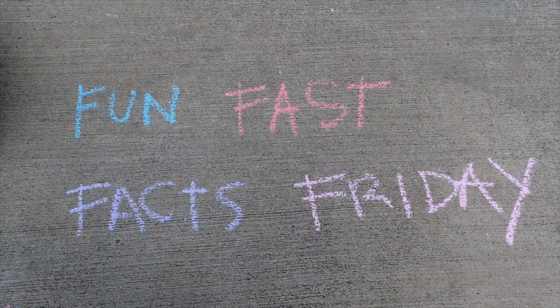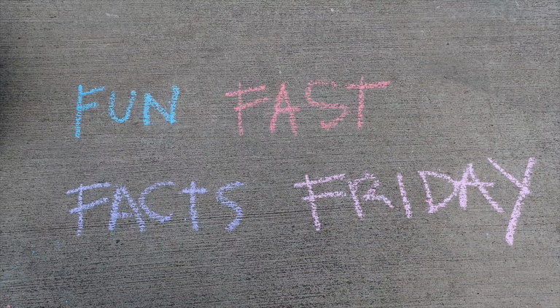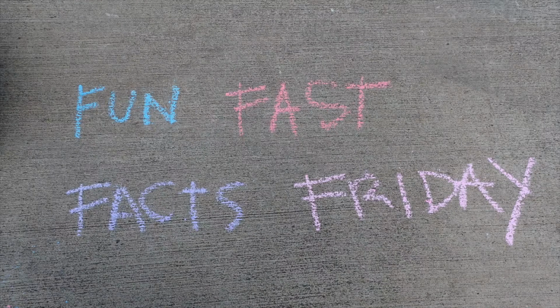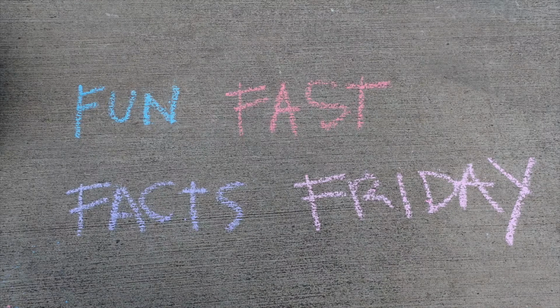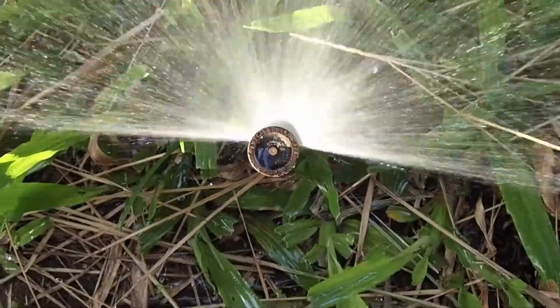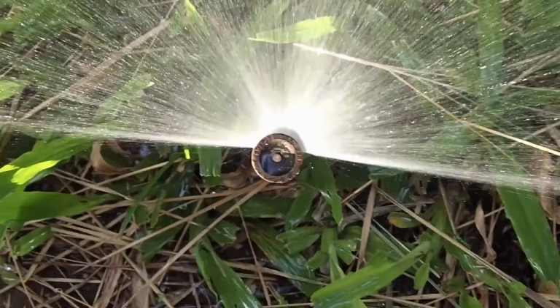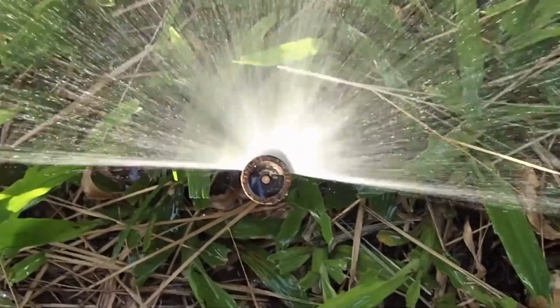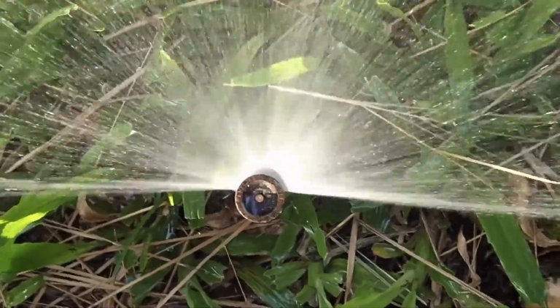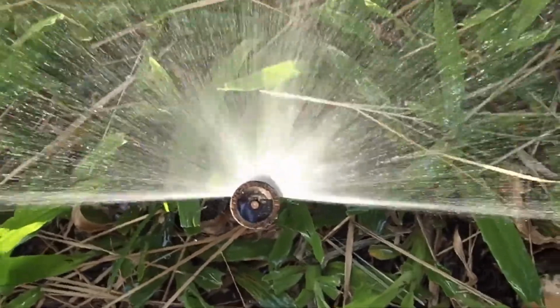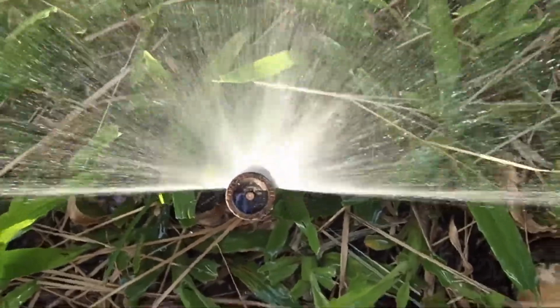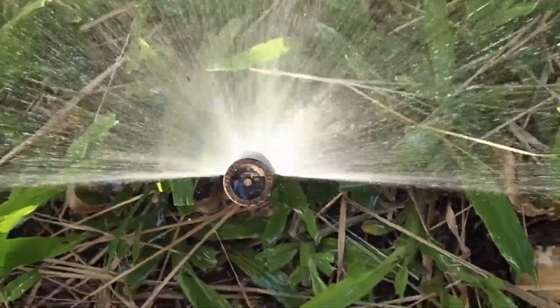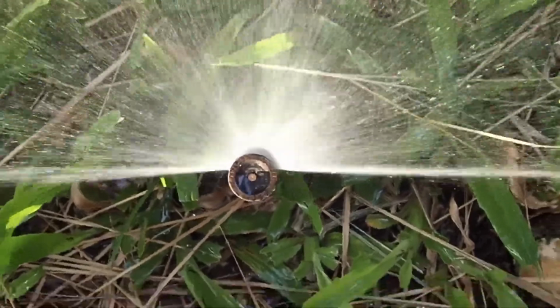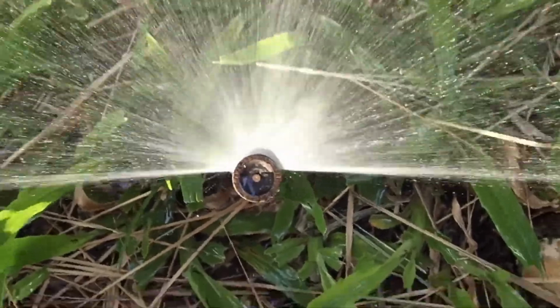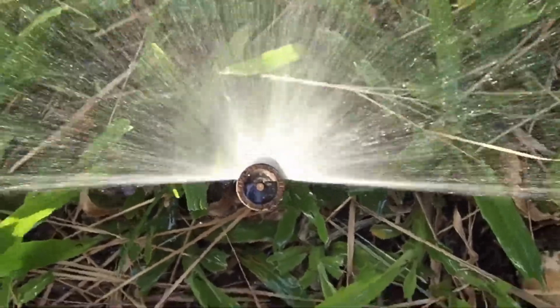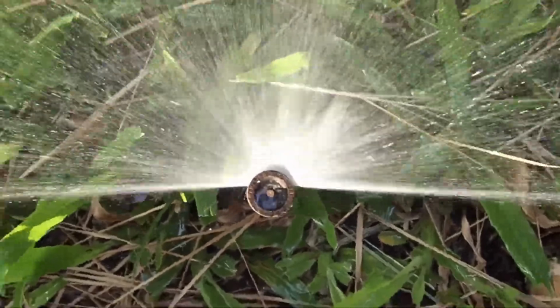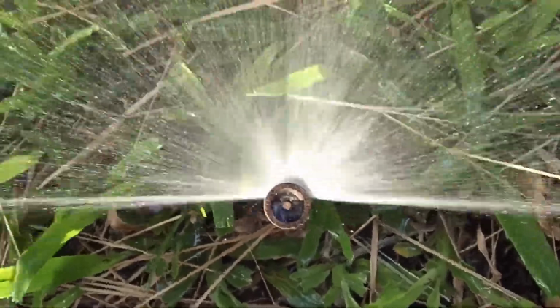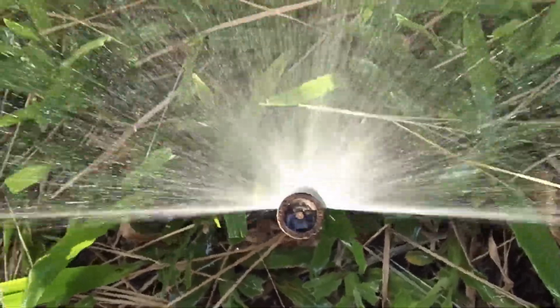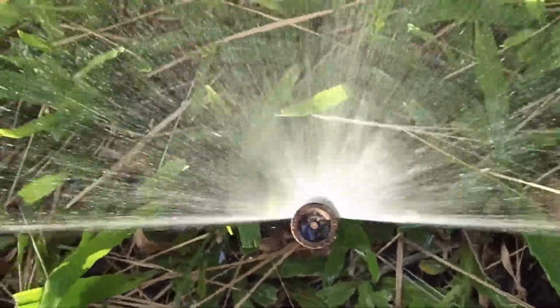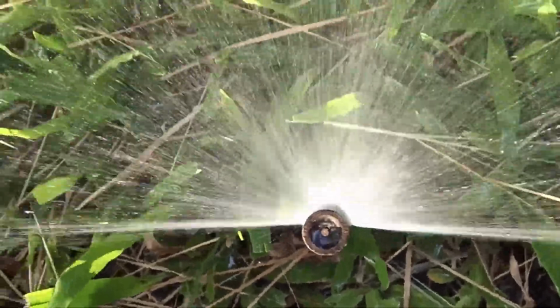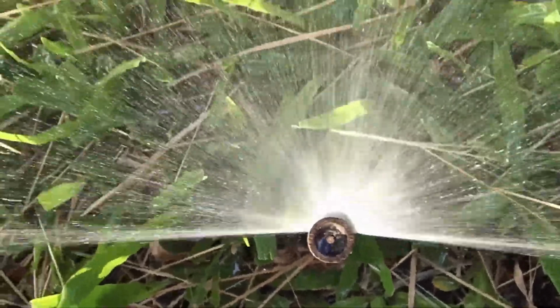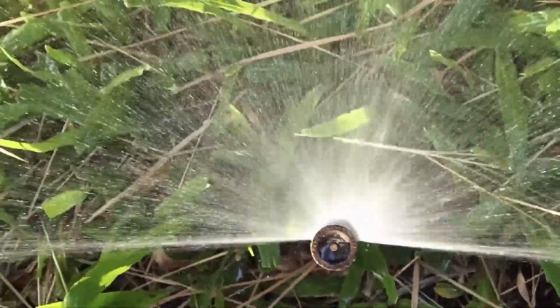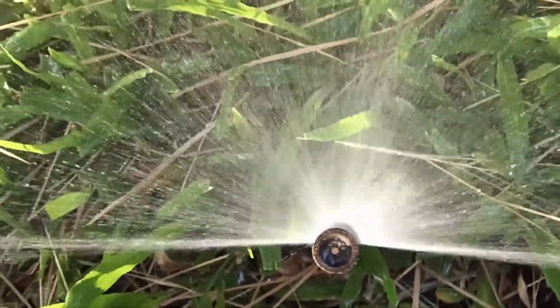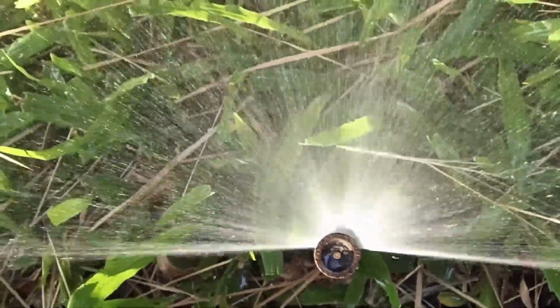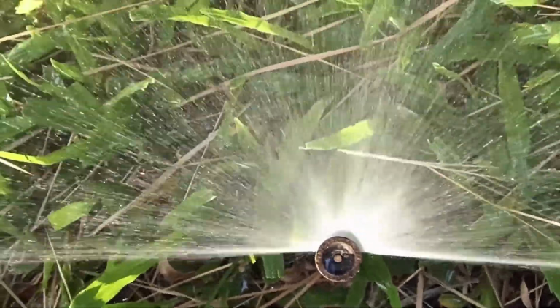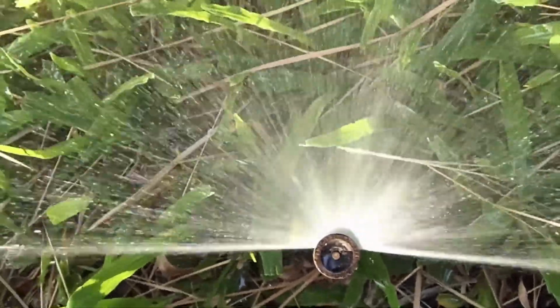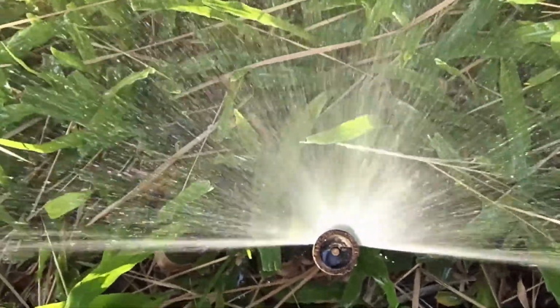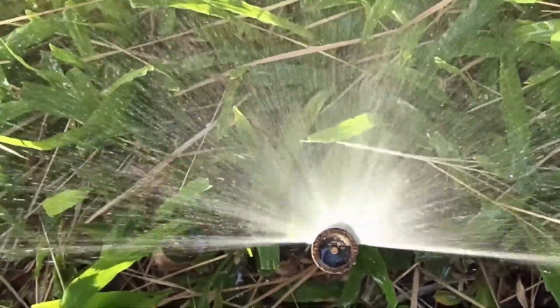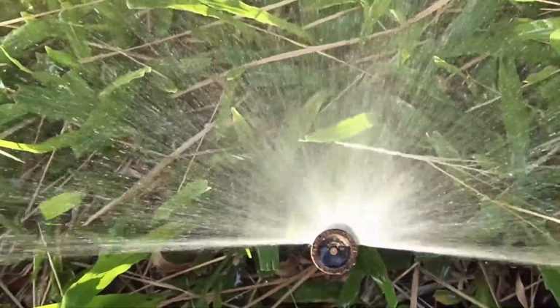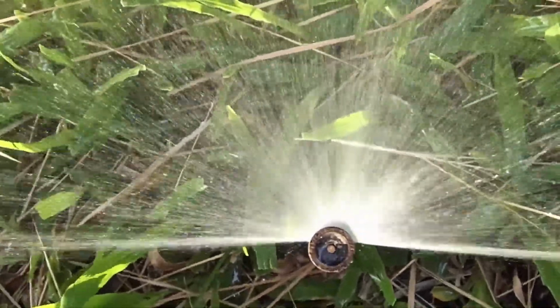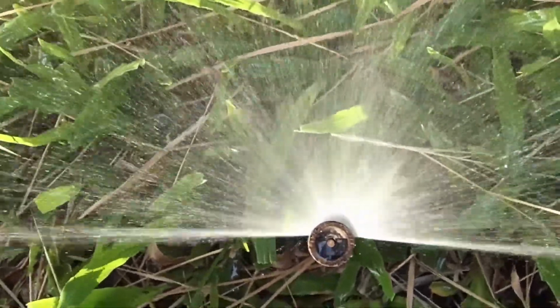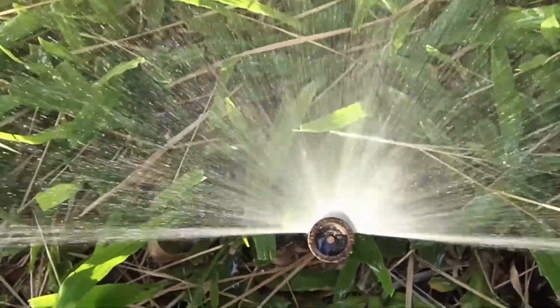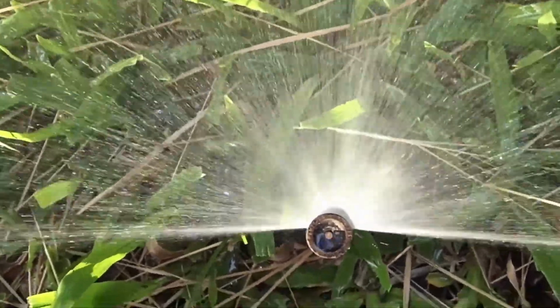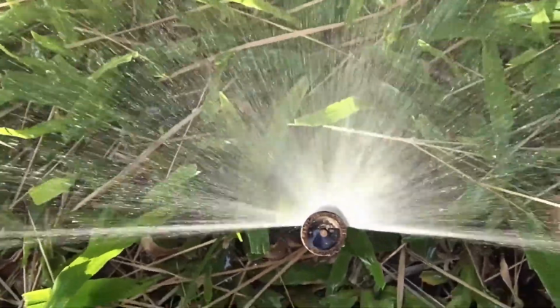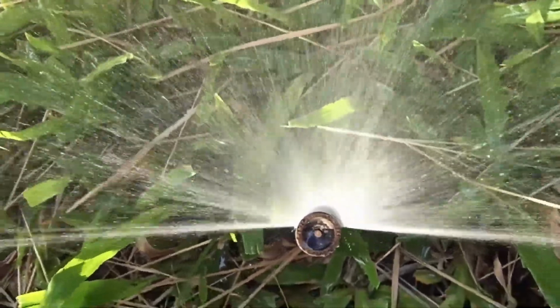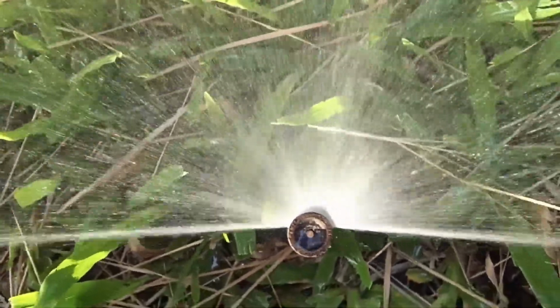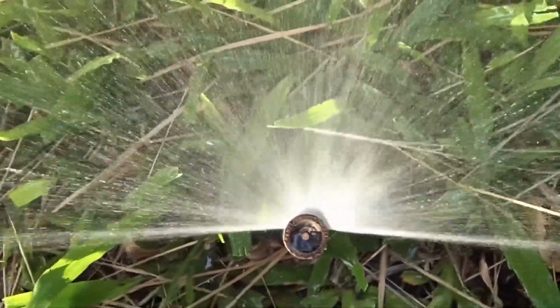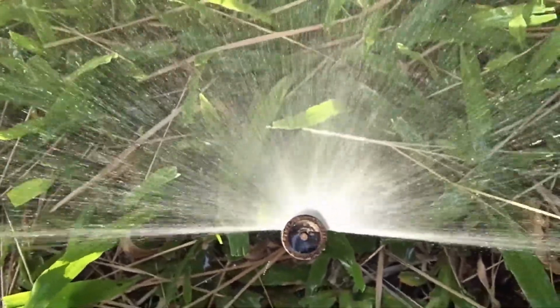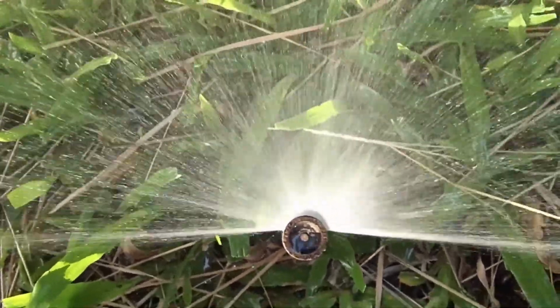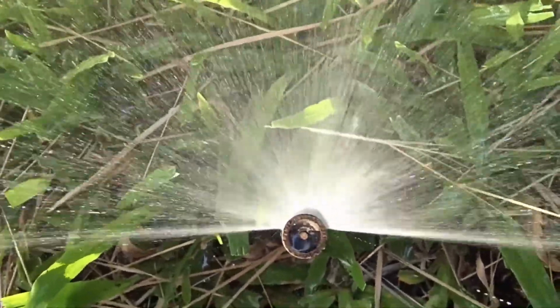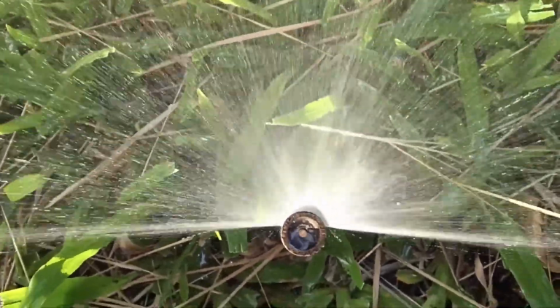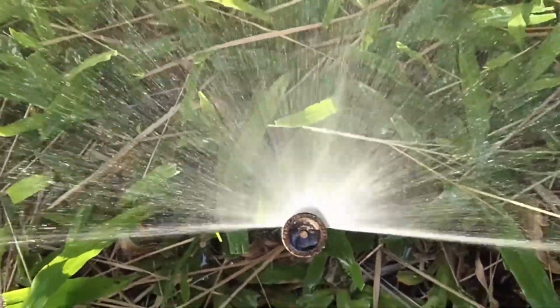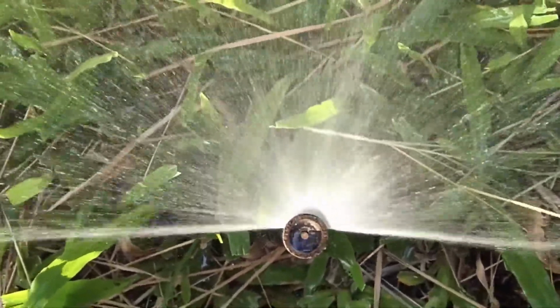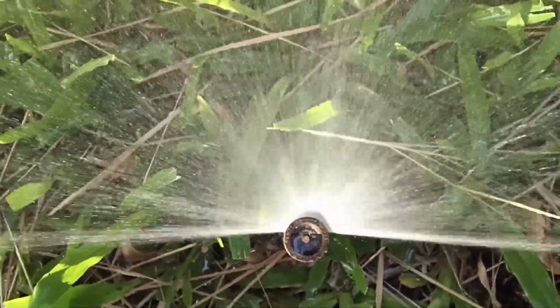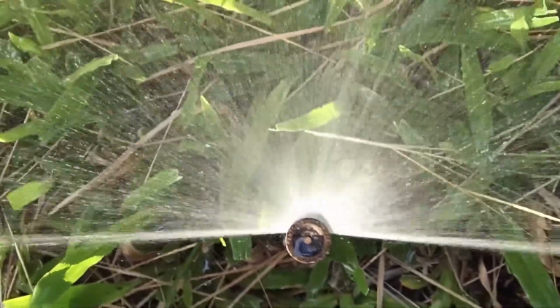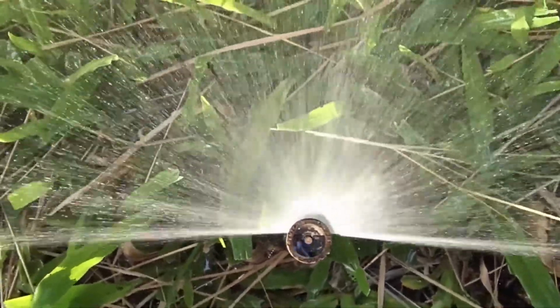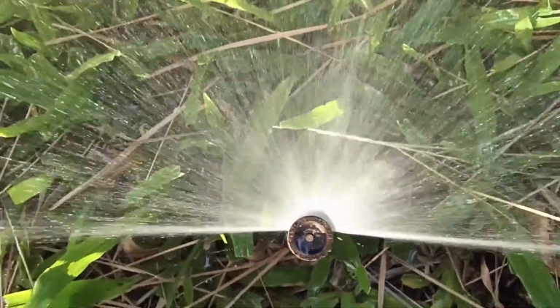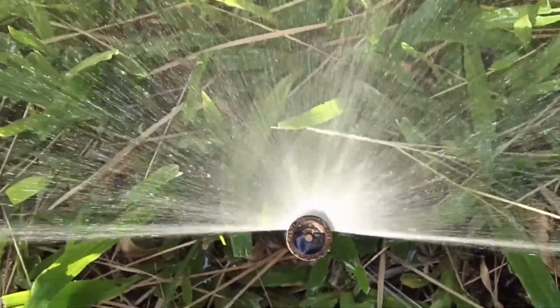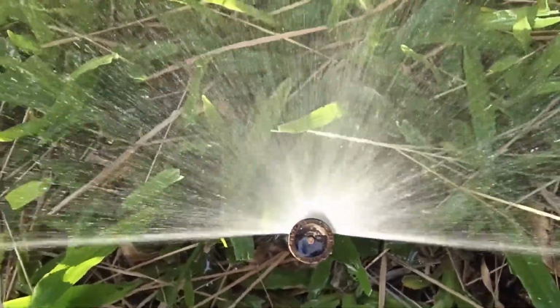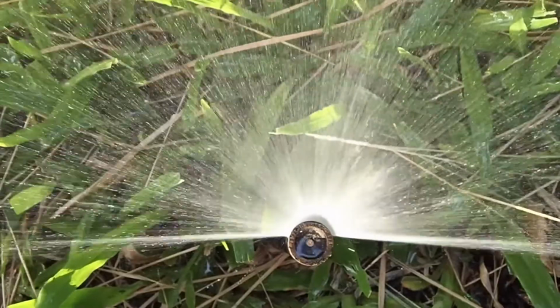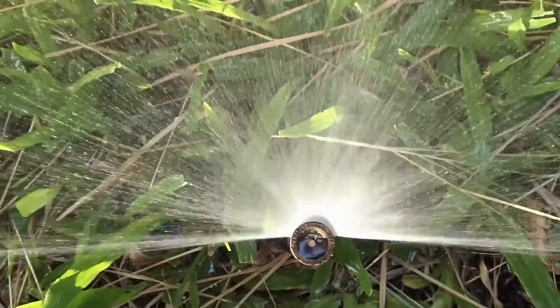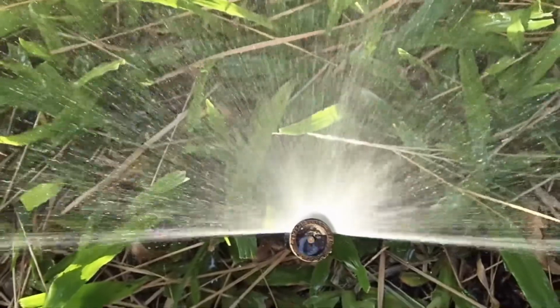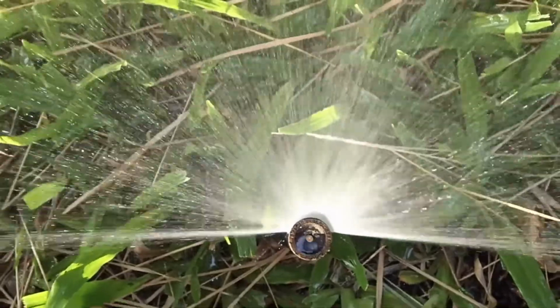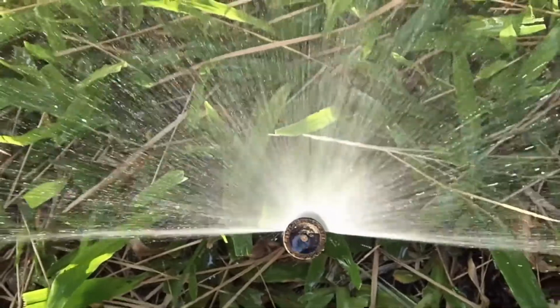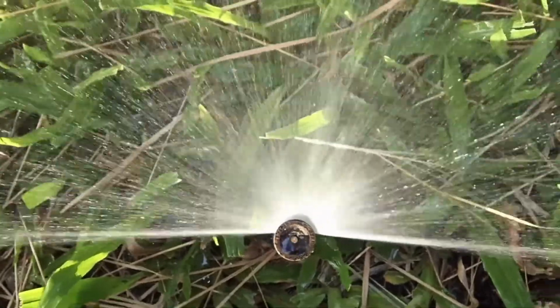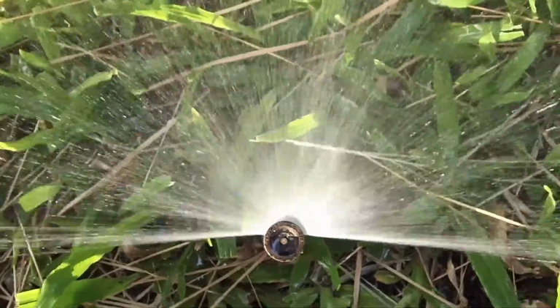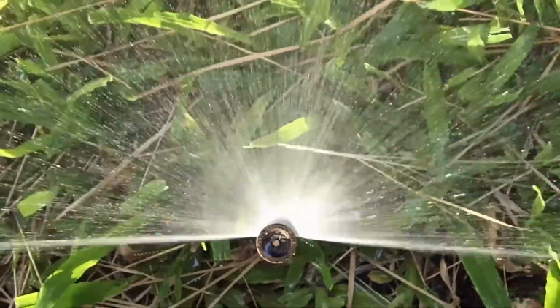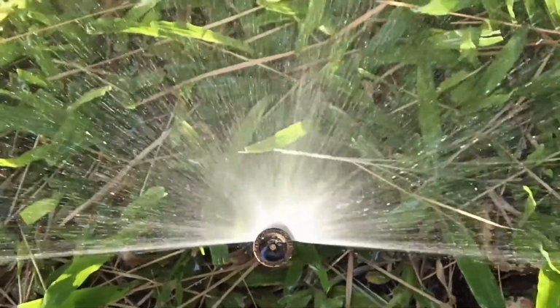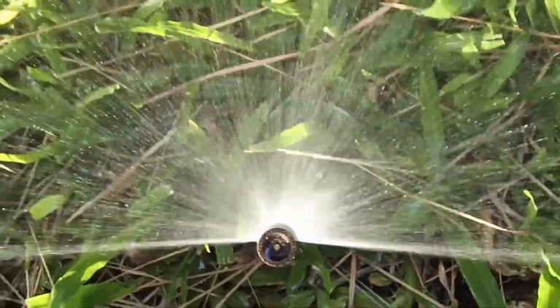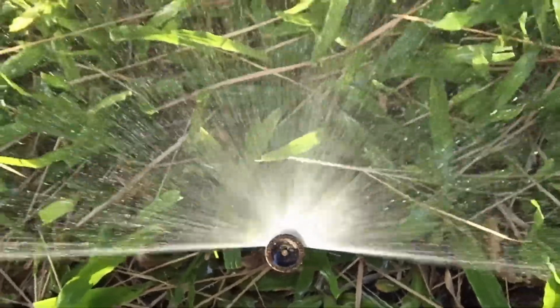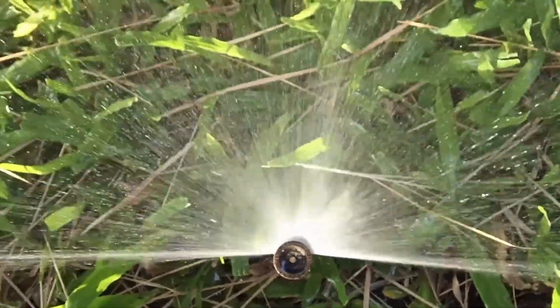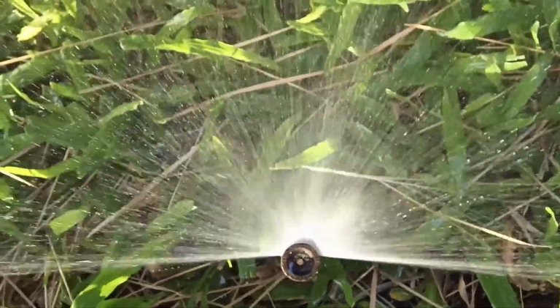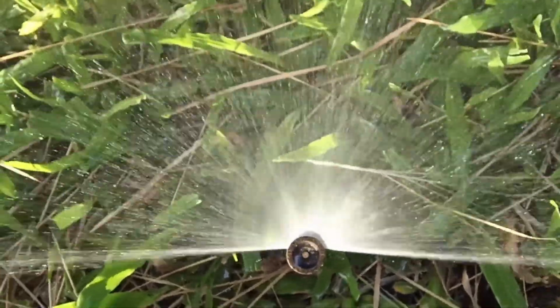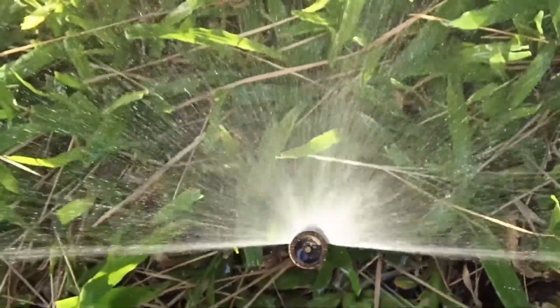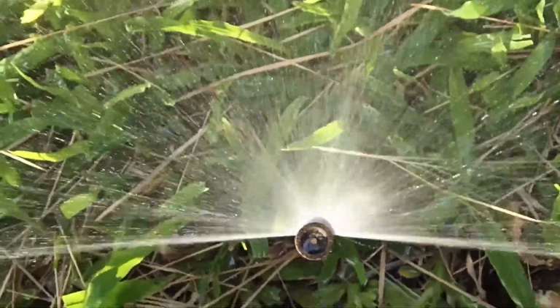You can't talk about humectants without talking about hydration. And you can't talk about hydration without talking about humectants.